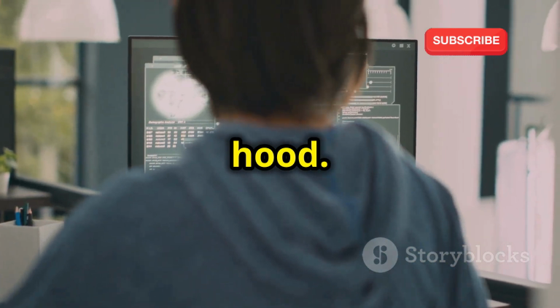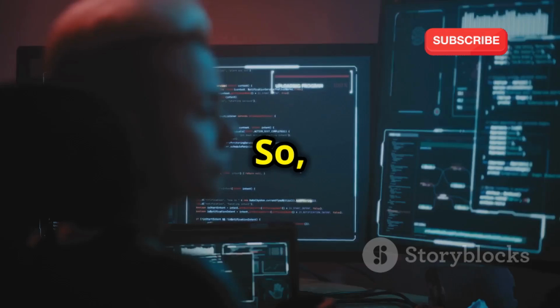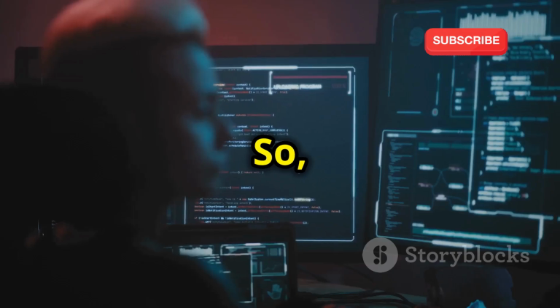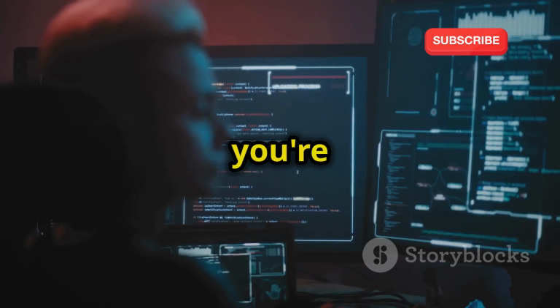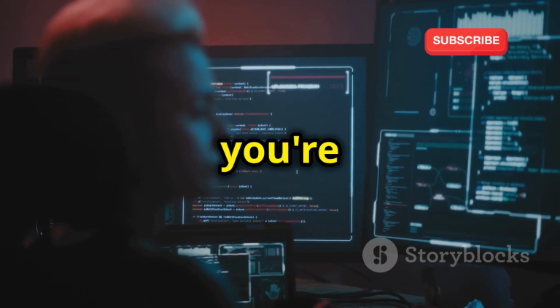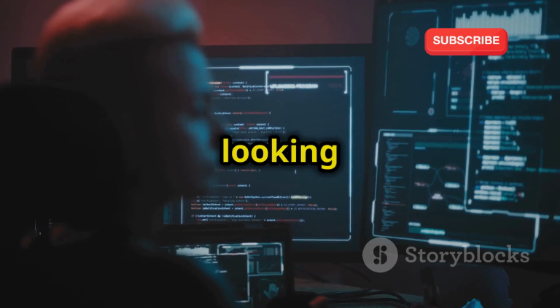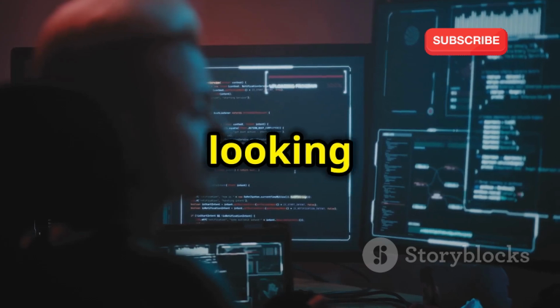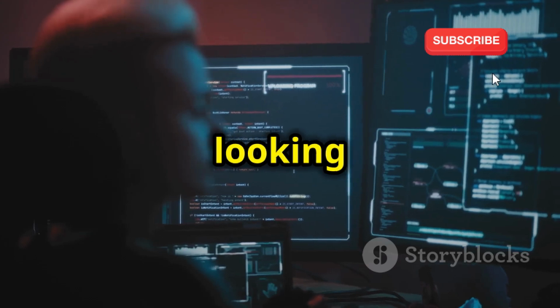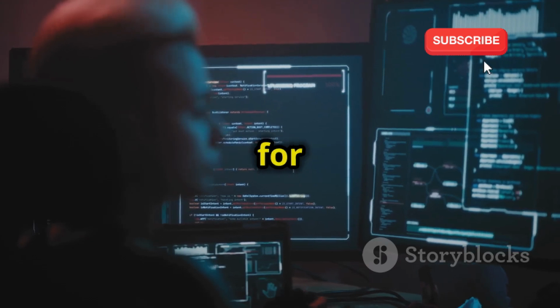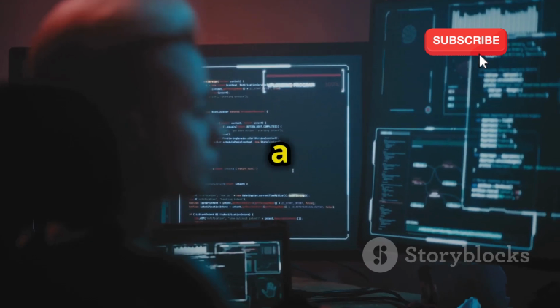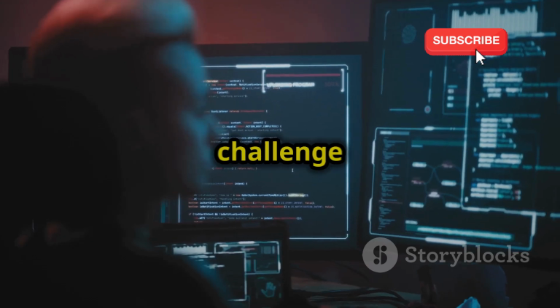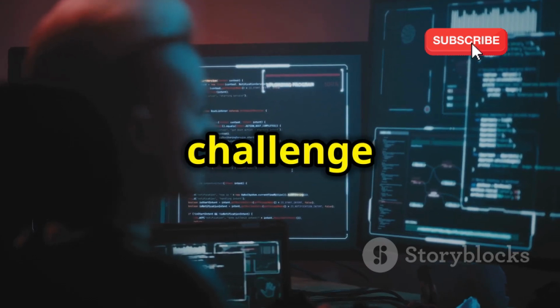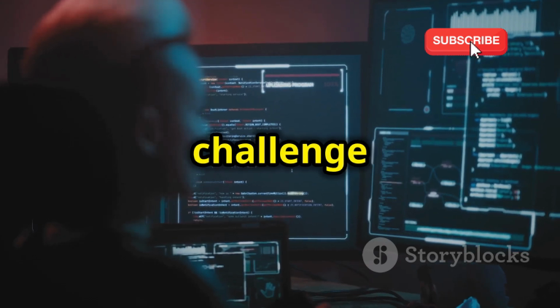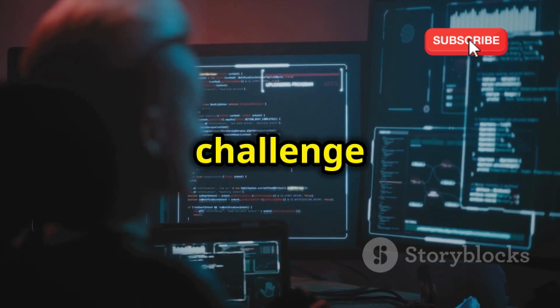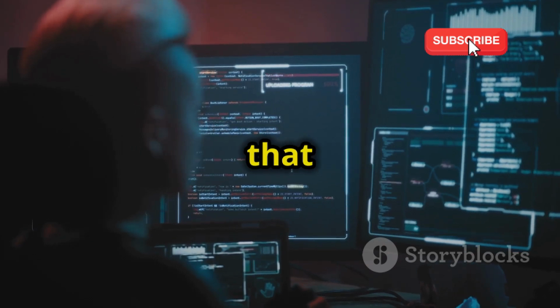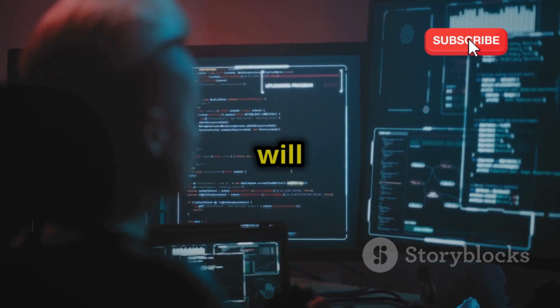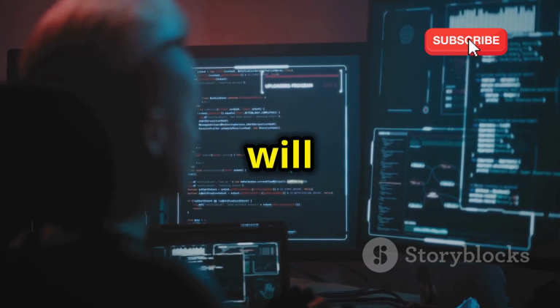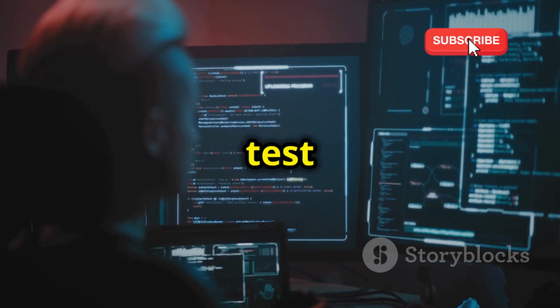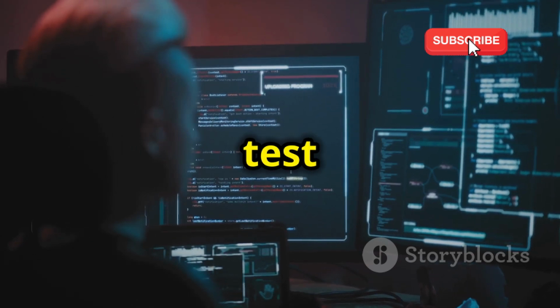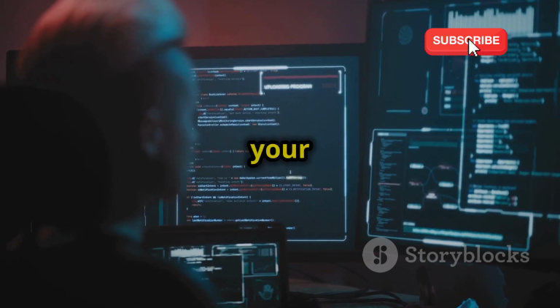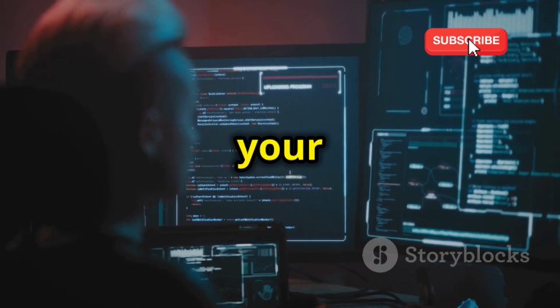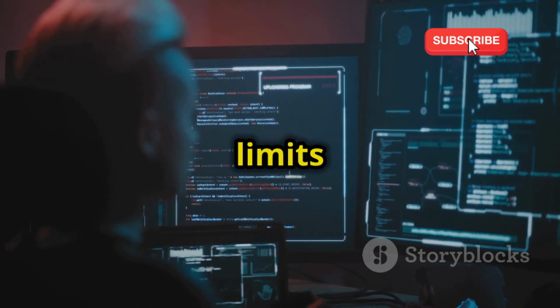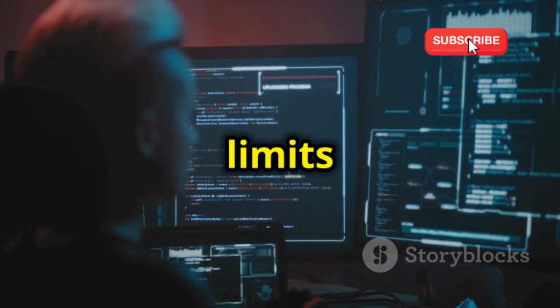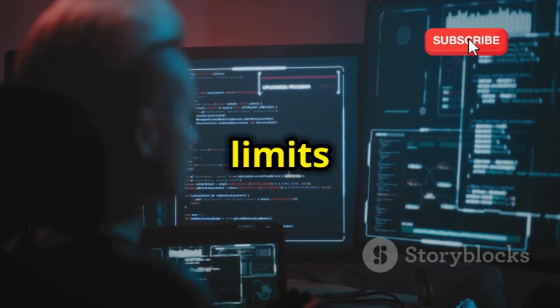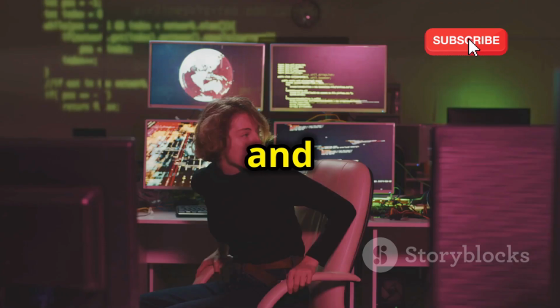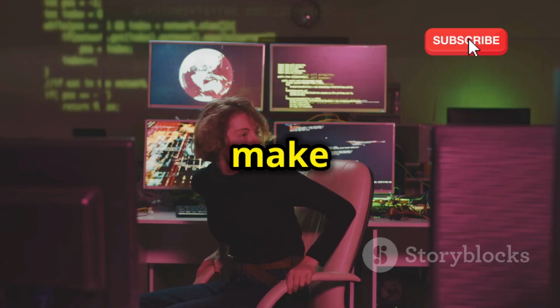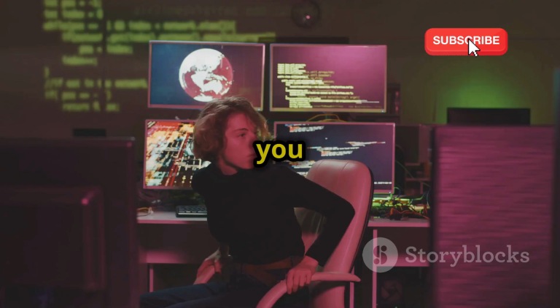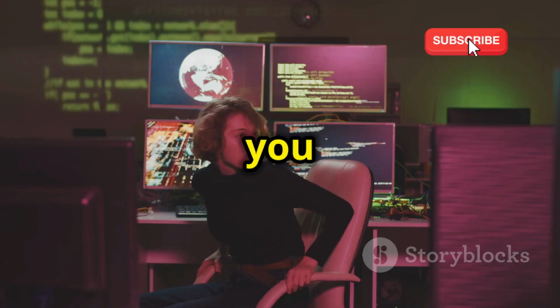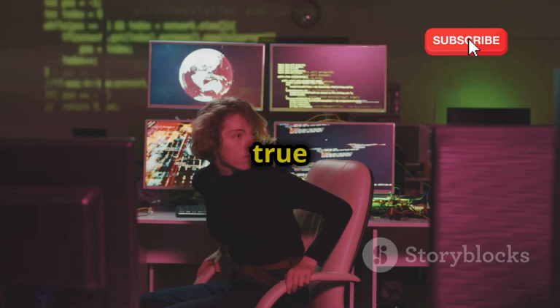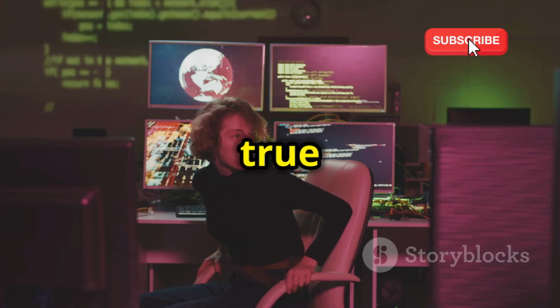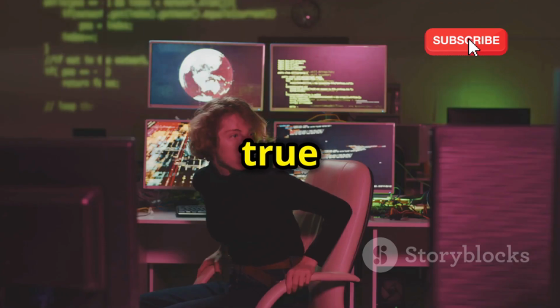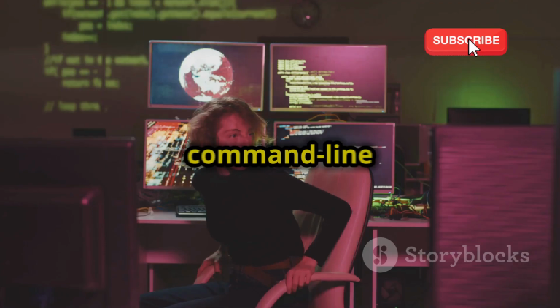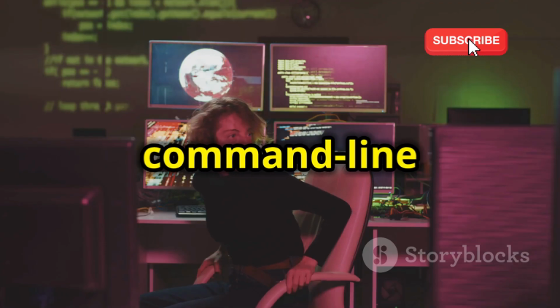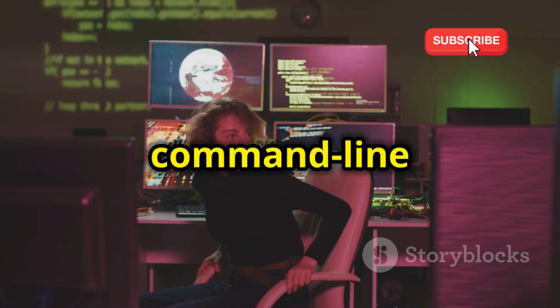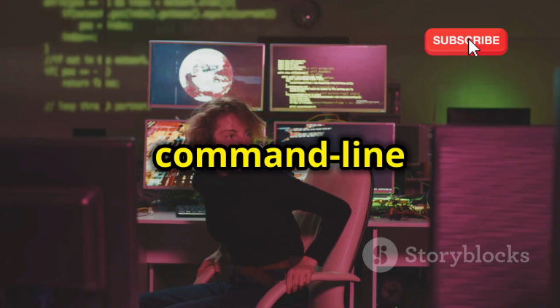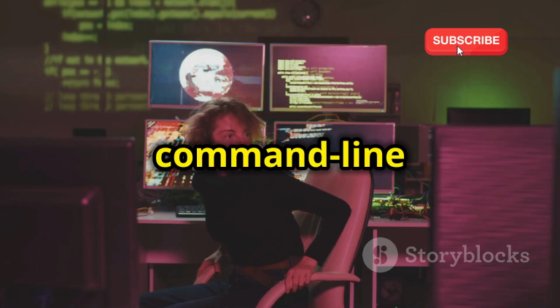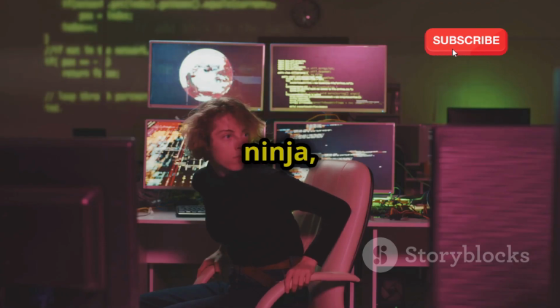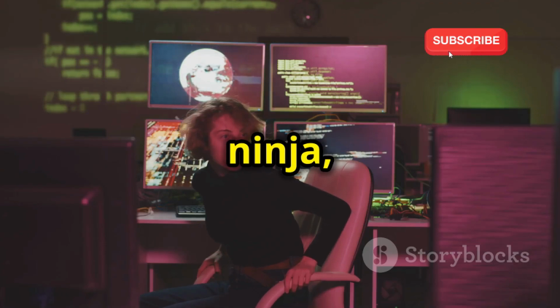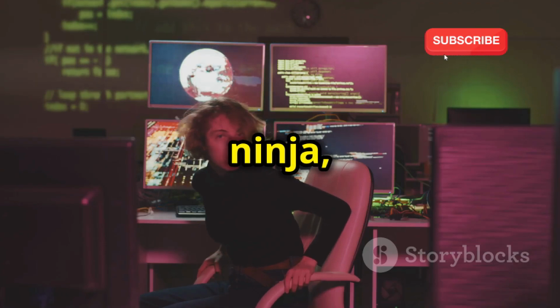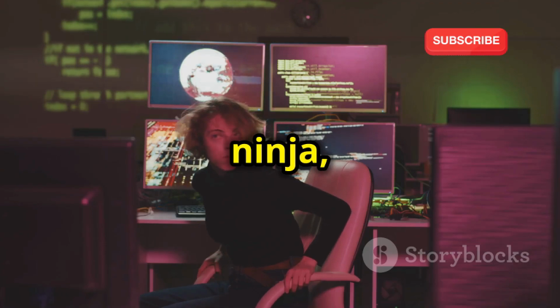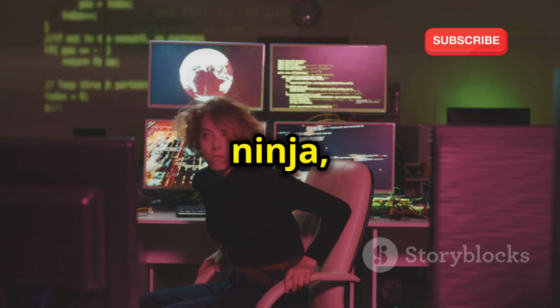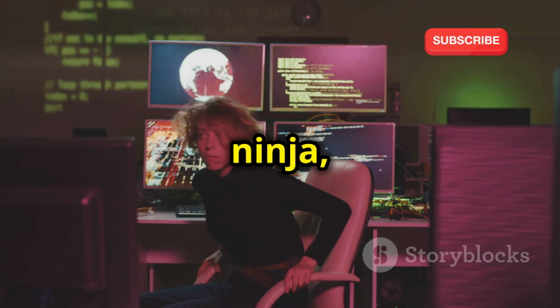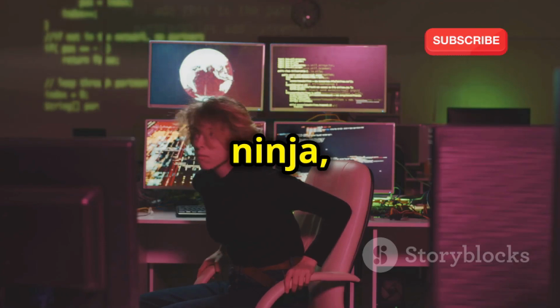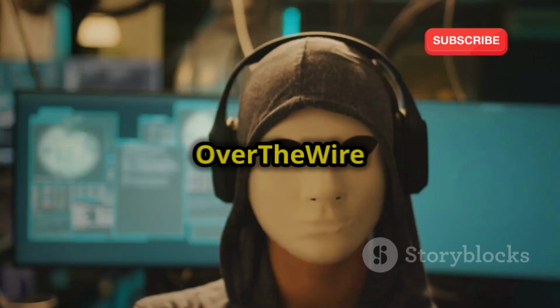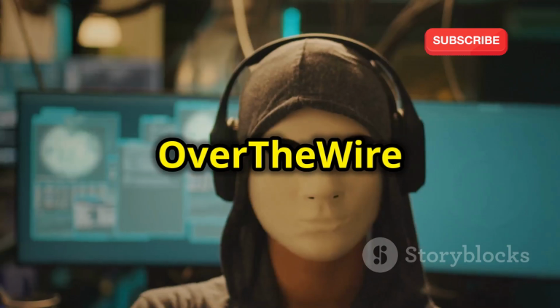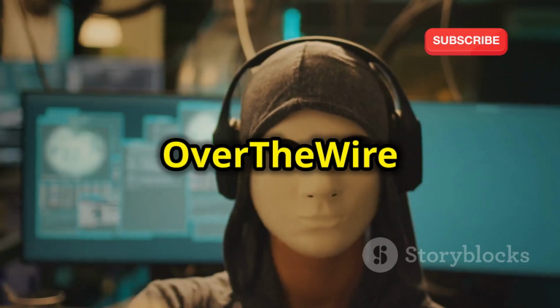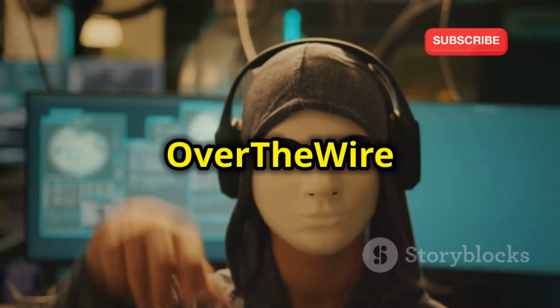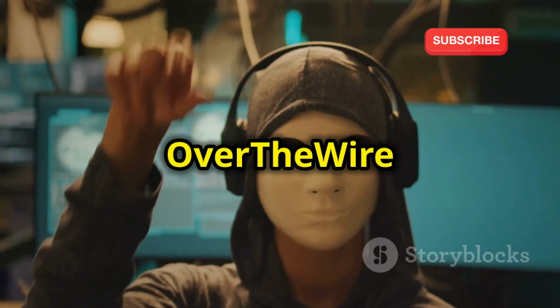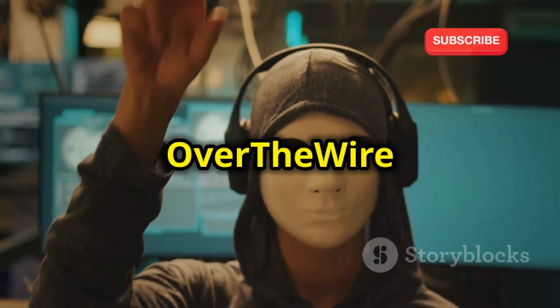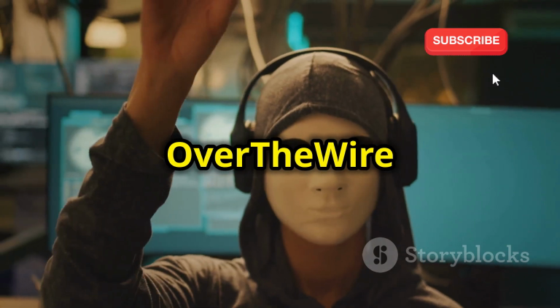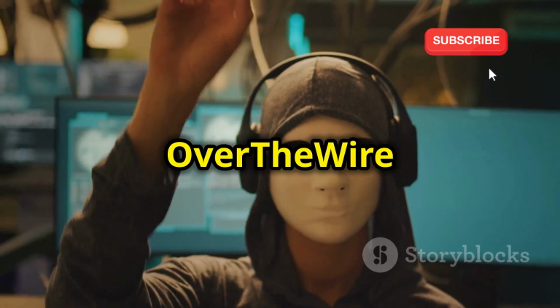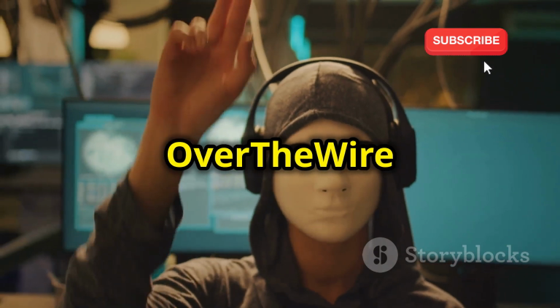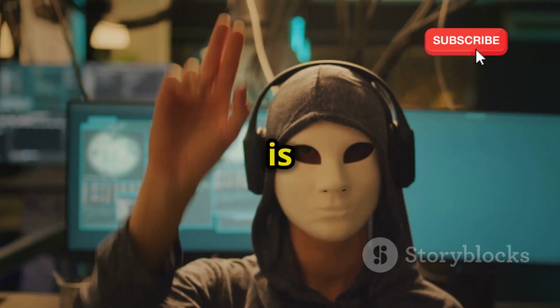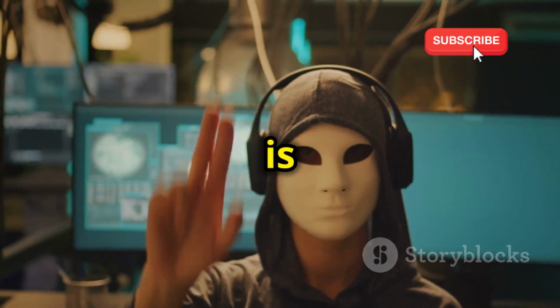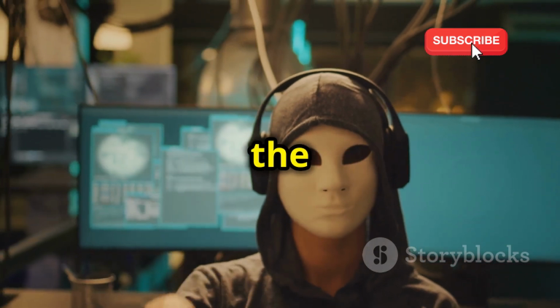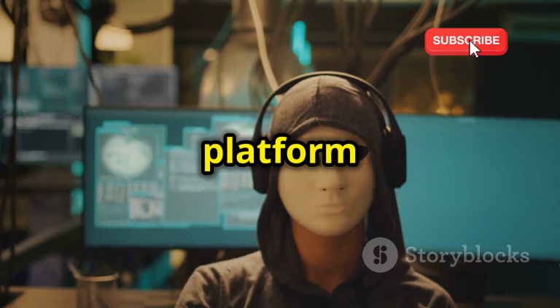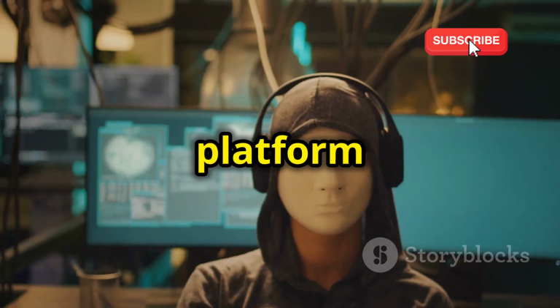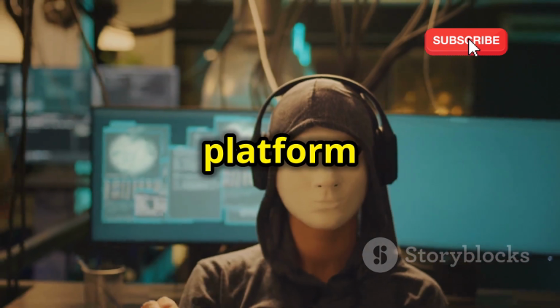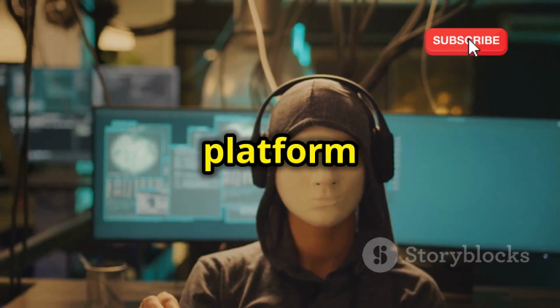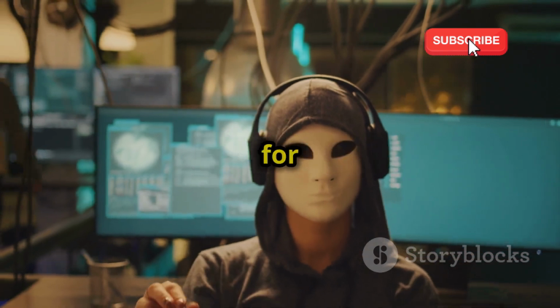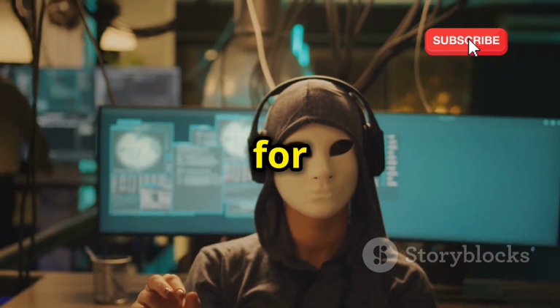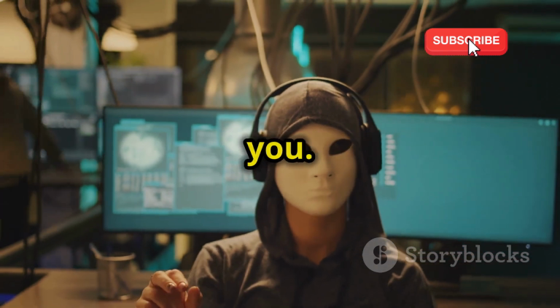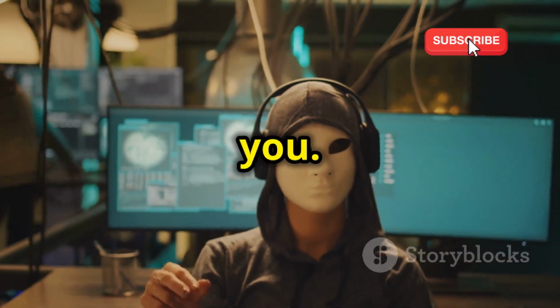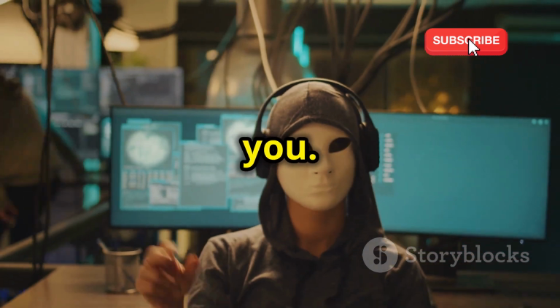So if you're looking for a challenge that will test your limits and make you a true command line ninja, Over the Wire is the platform for you.